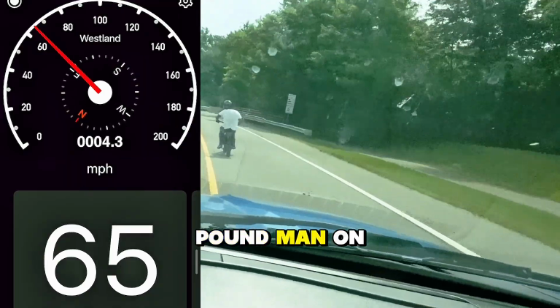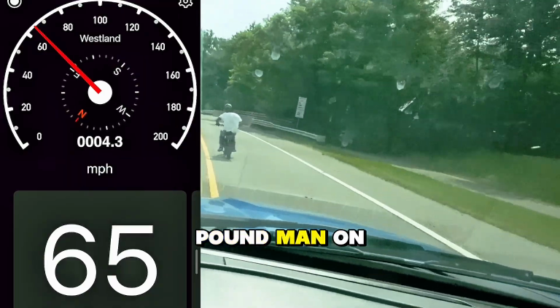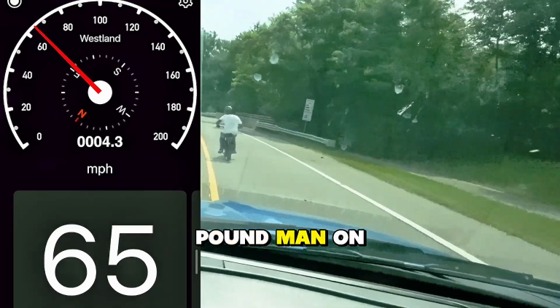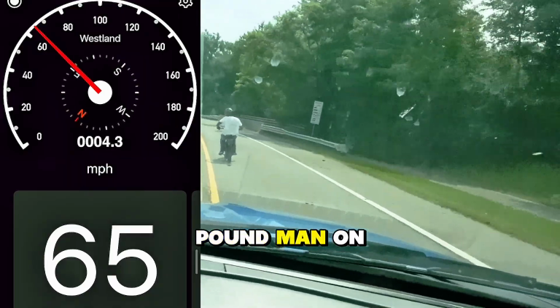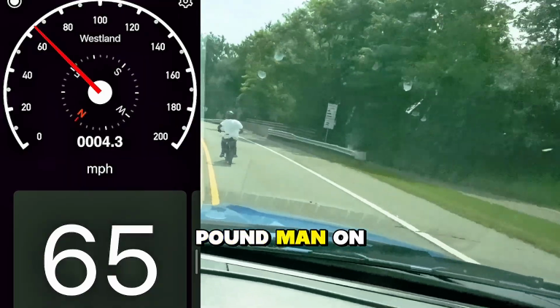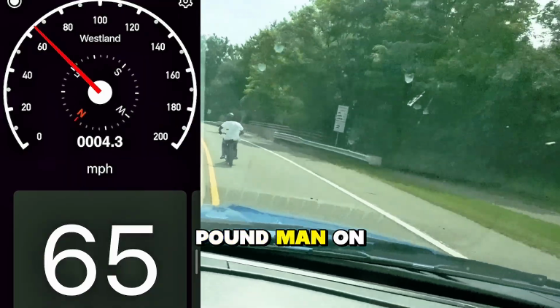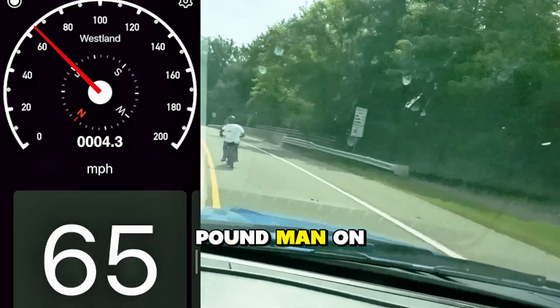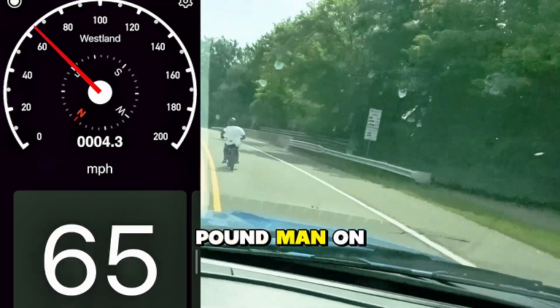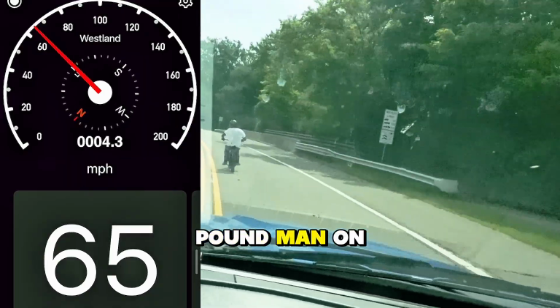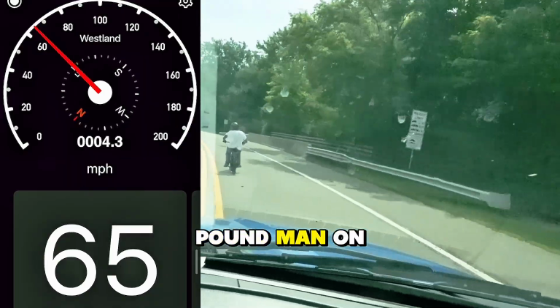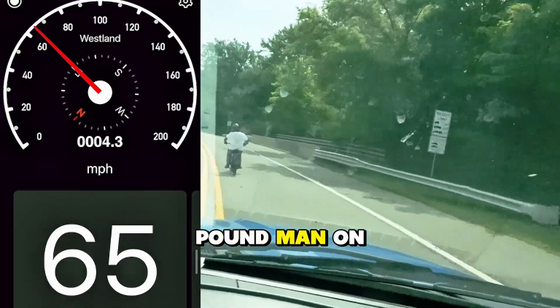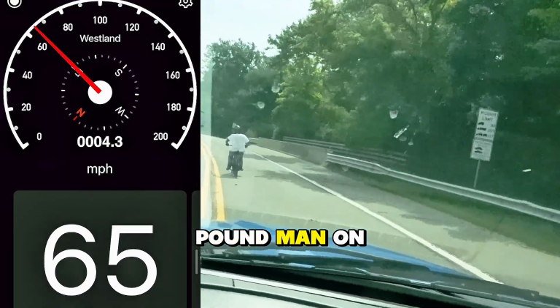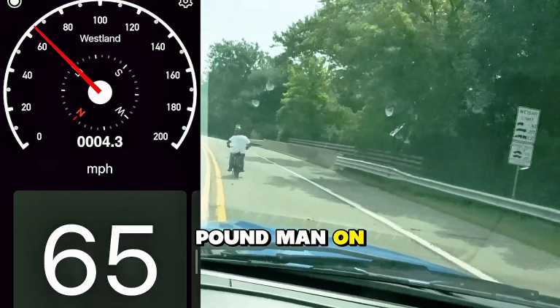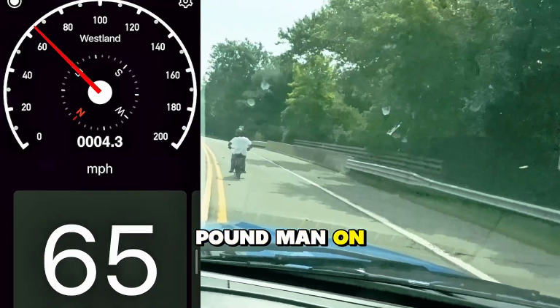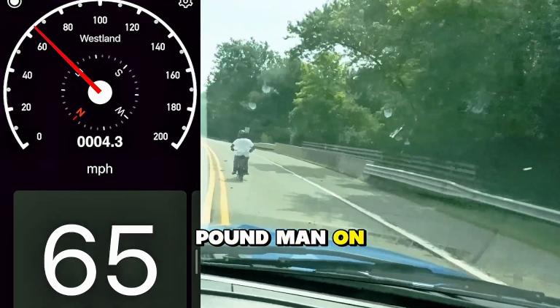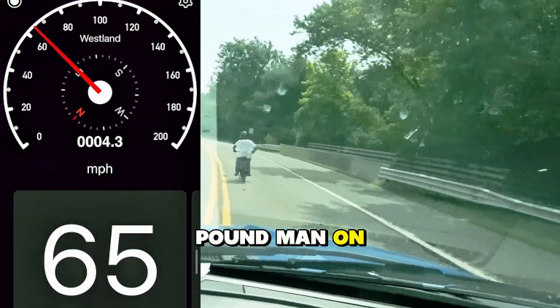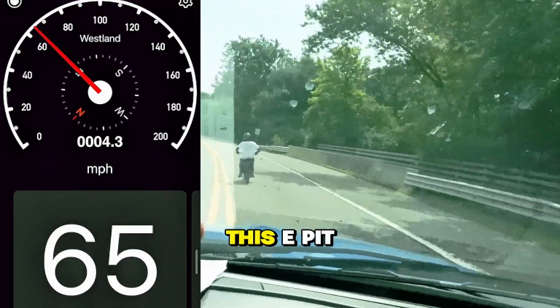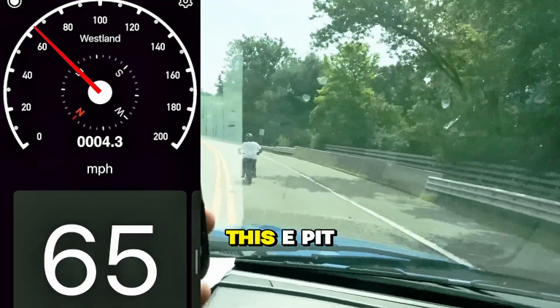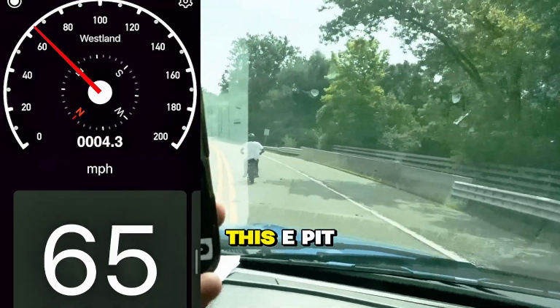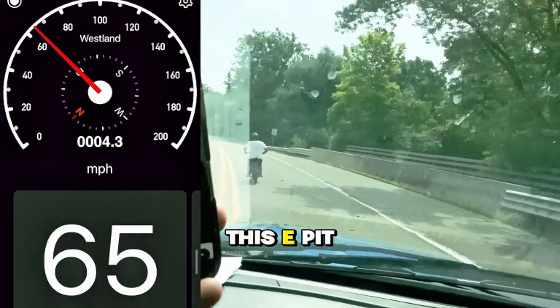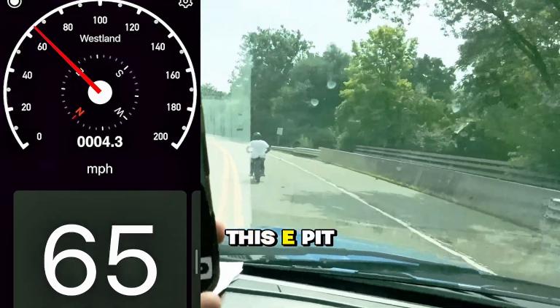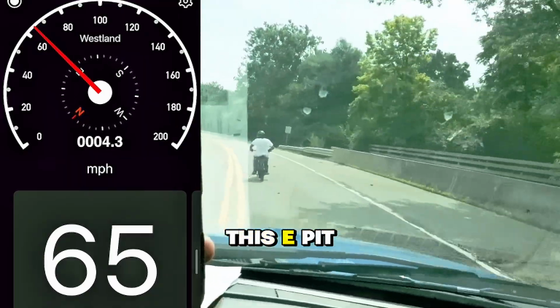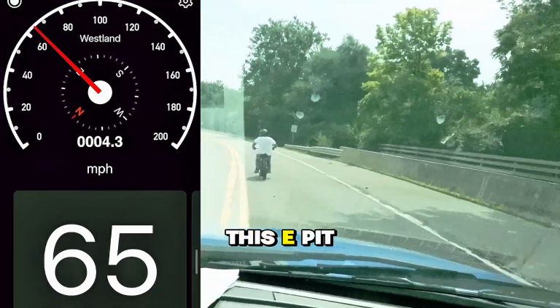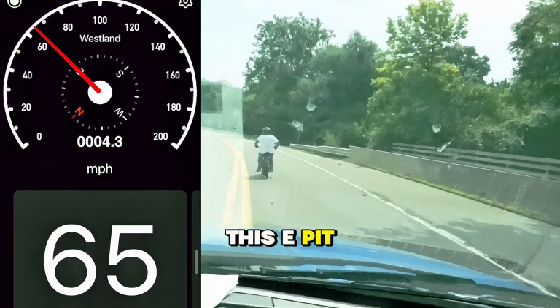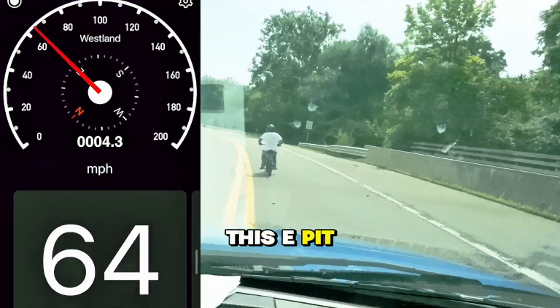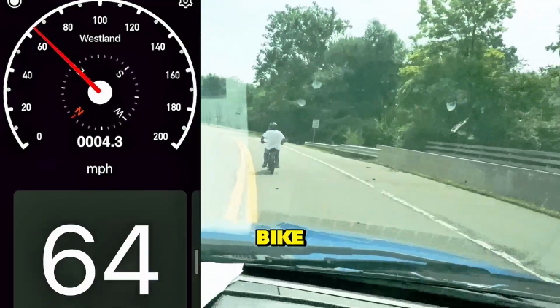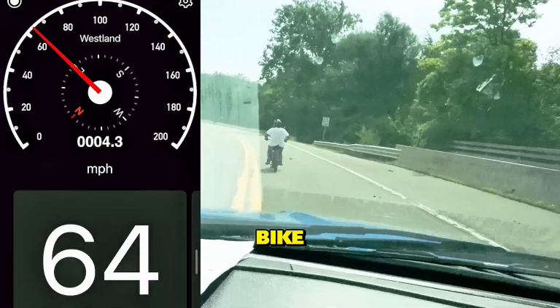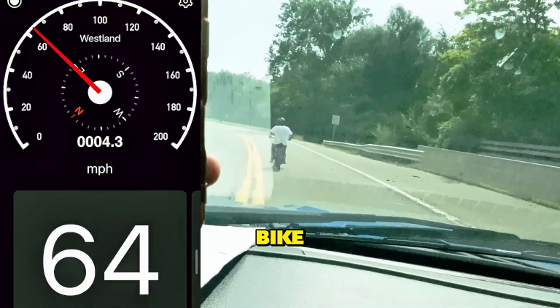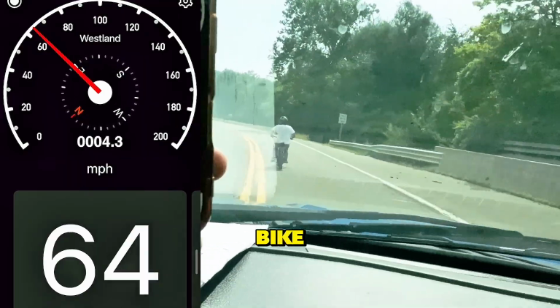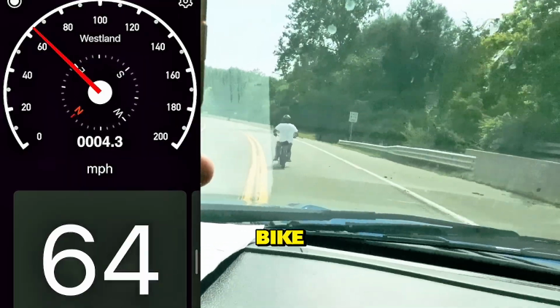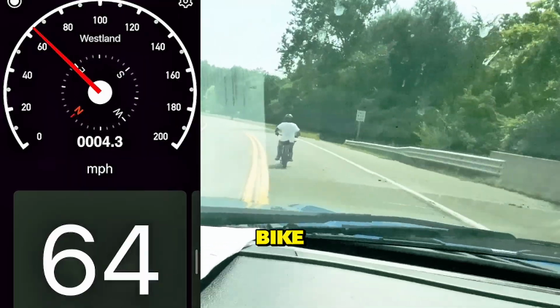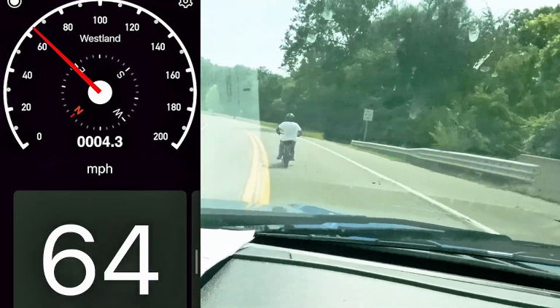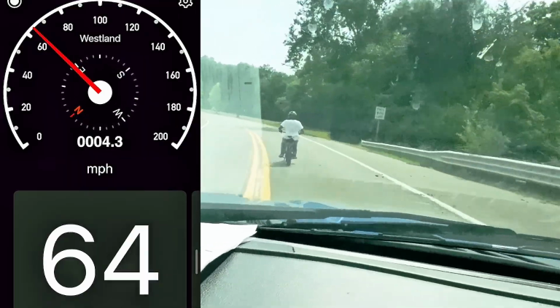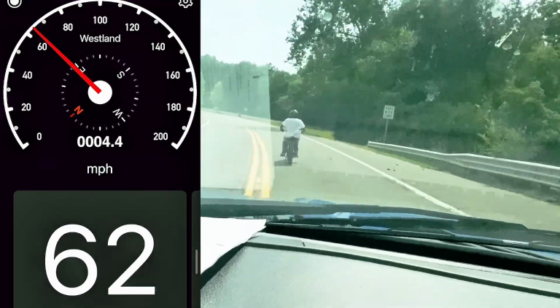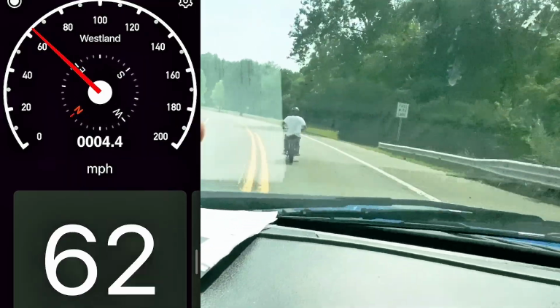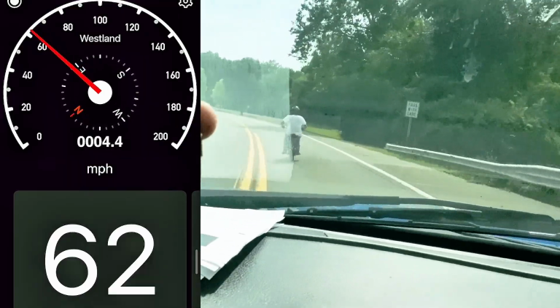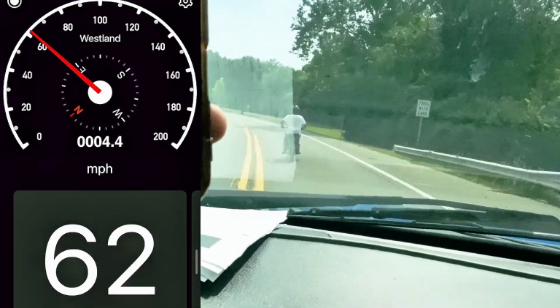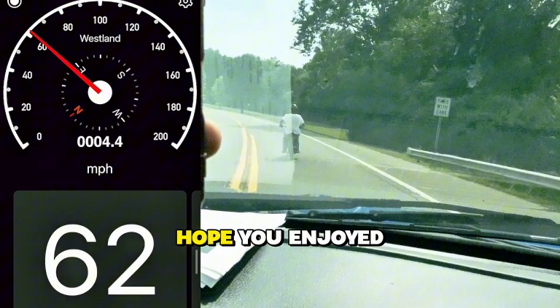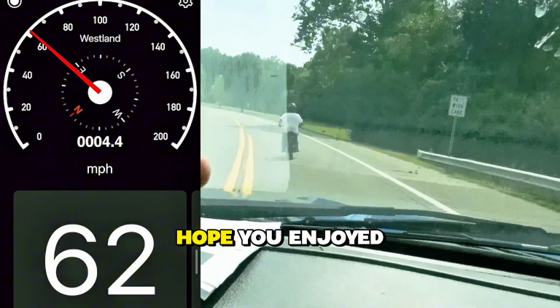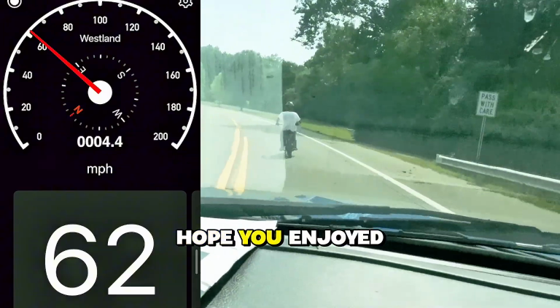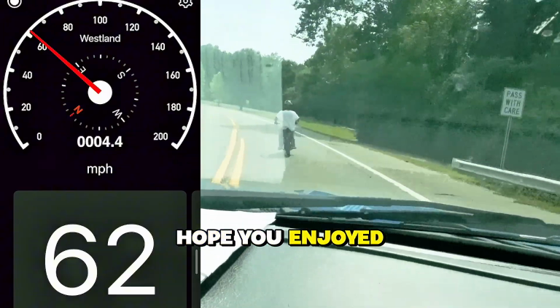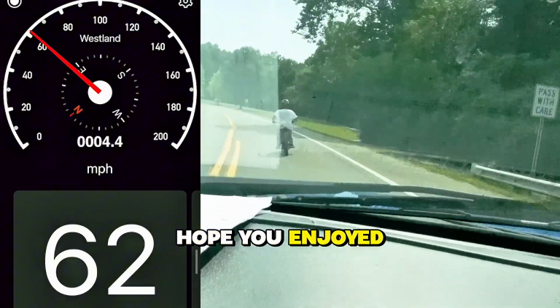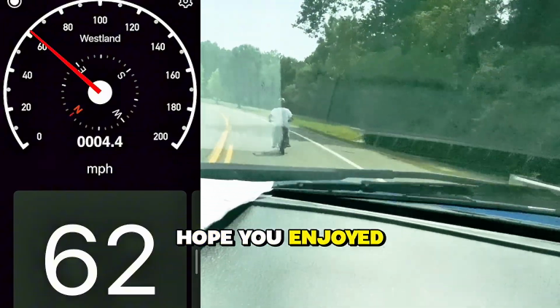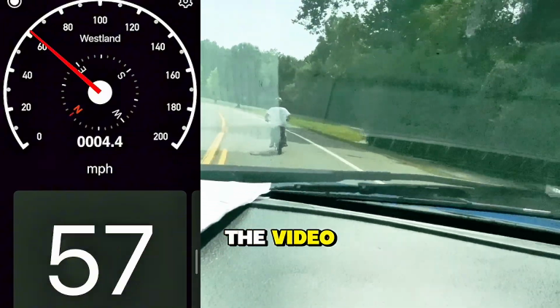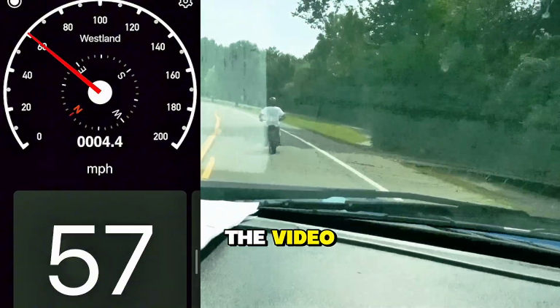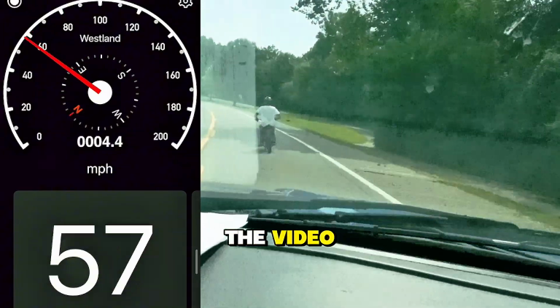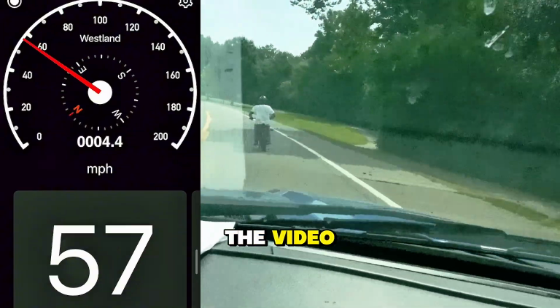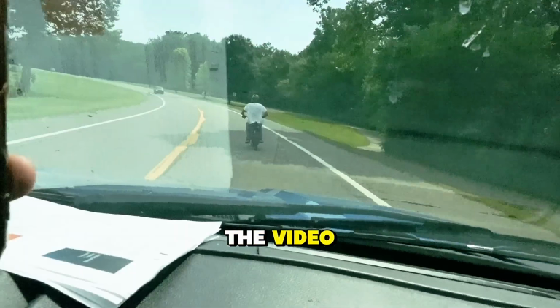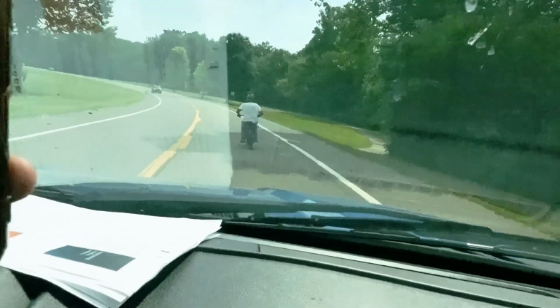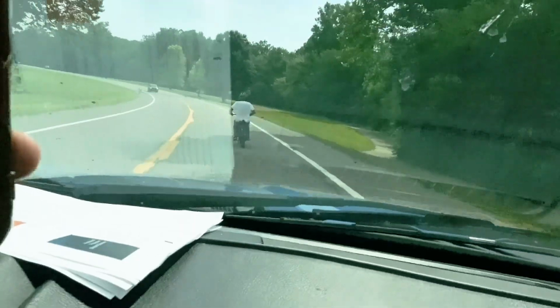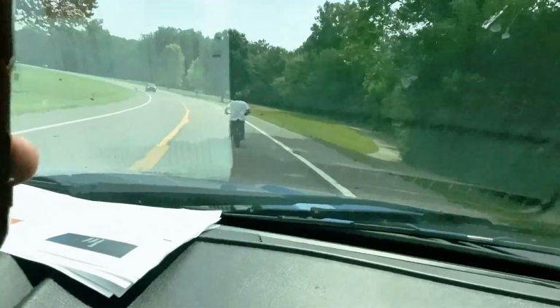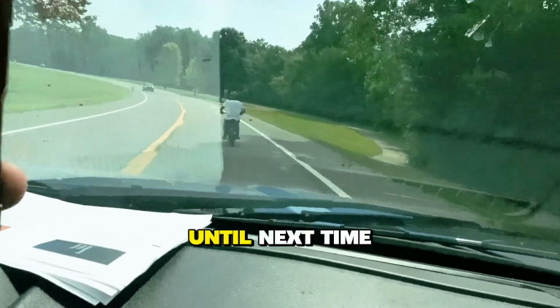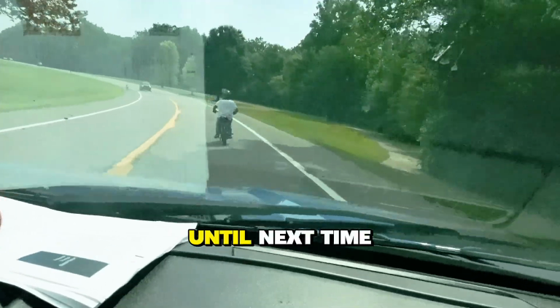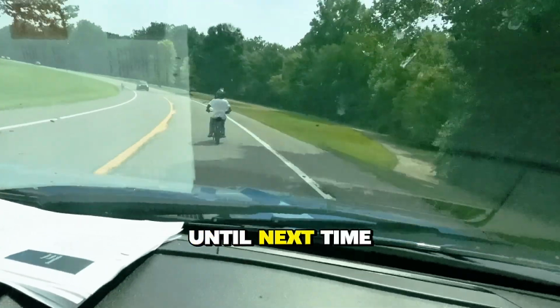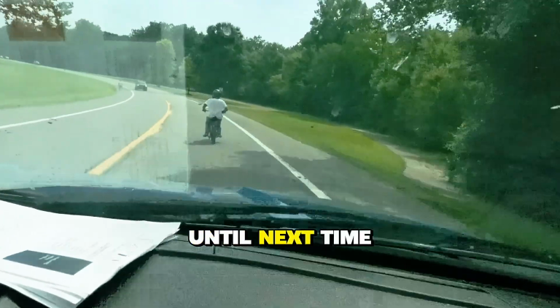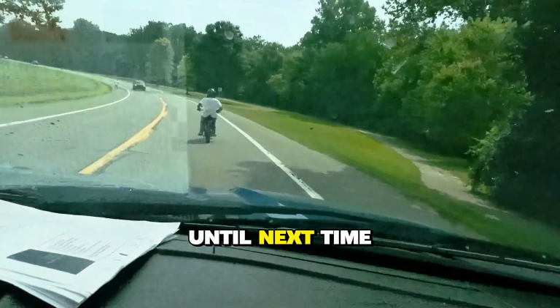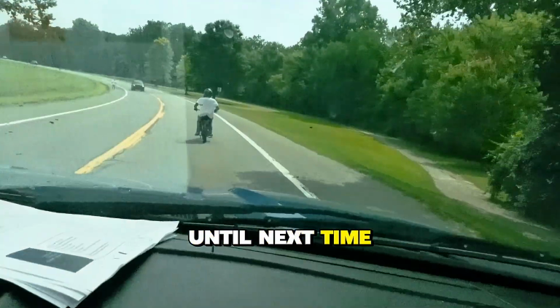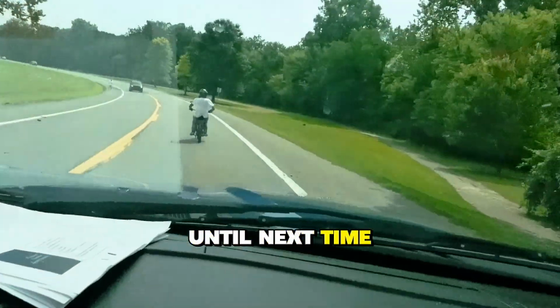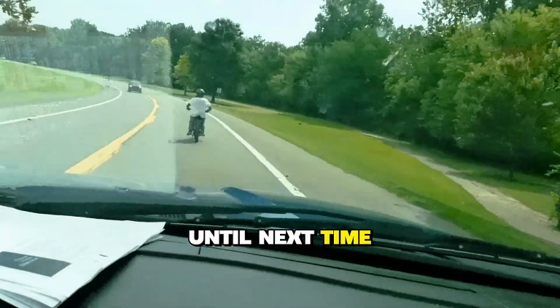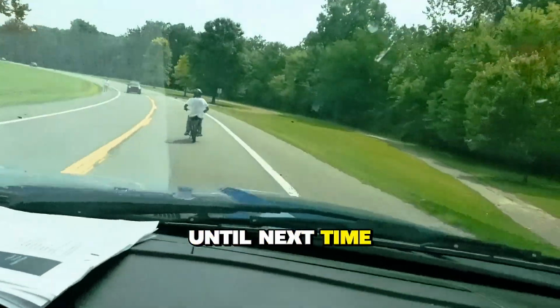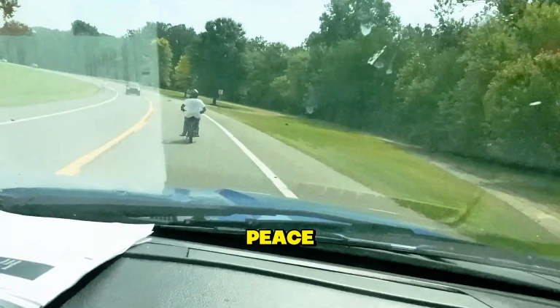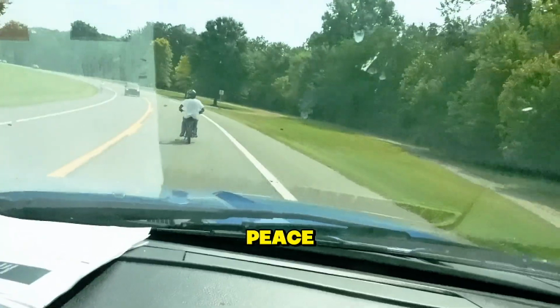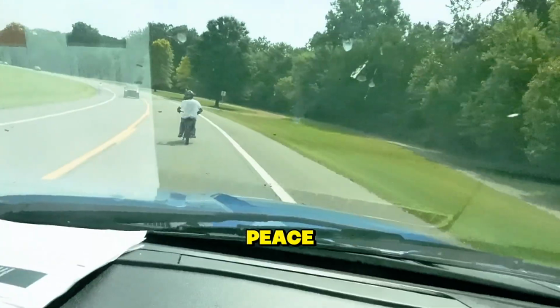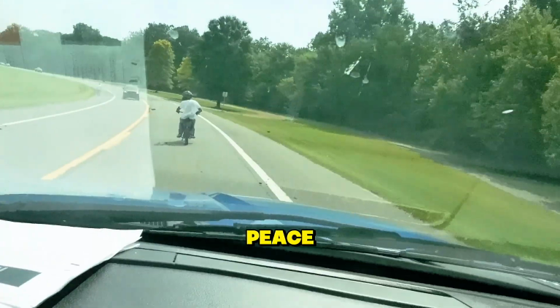The top speed came out to 65 miles an hour with a 200 pound man on this e-pit bike. Hope you enjoyed the video — until next time, peace!